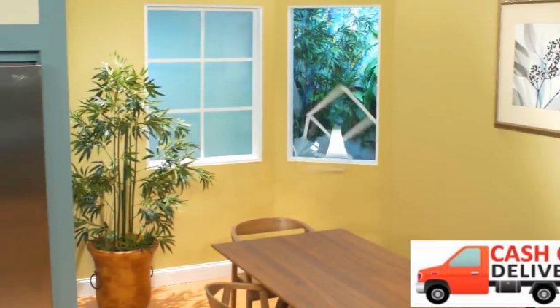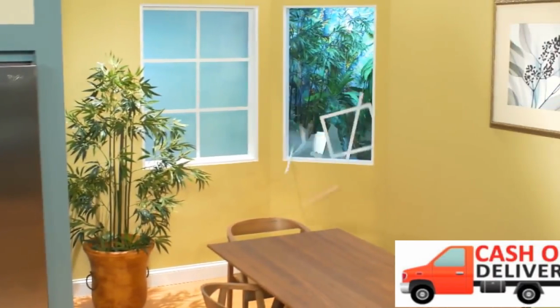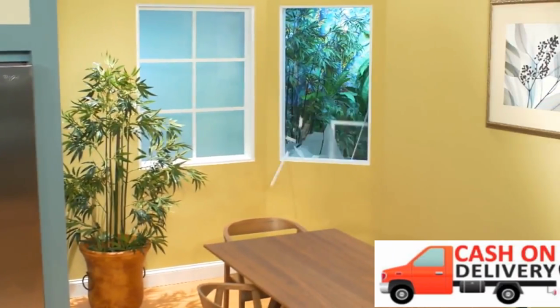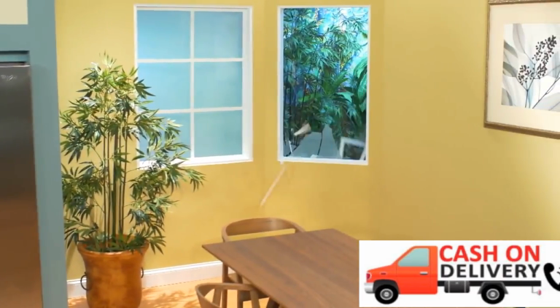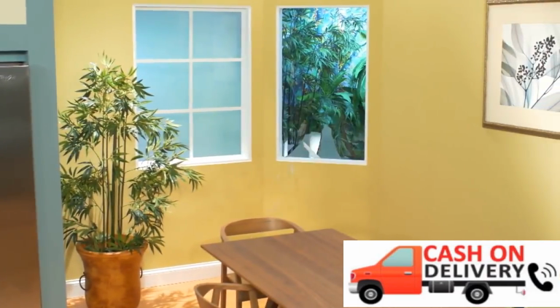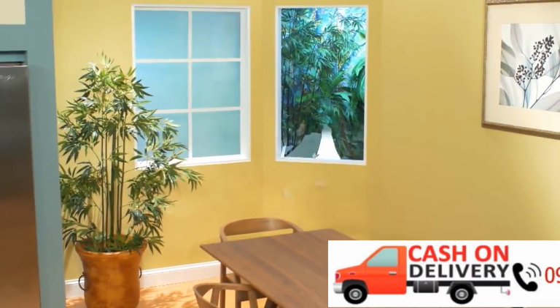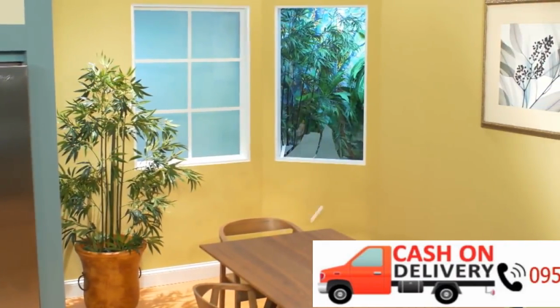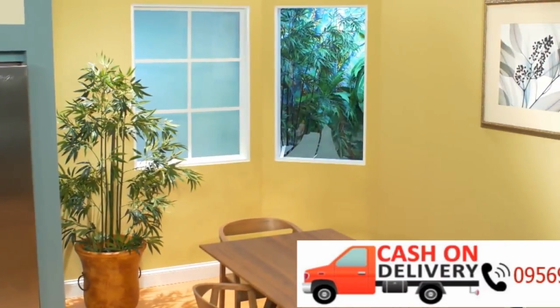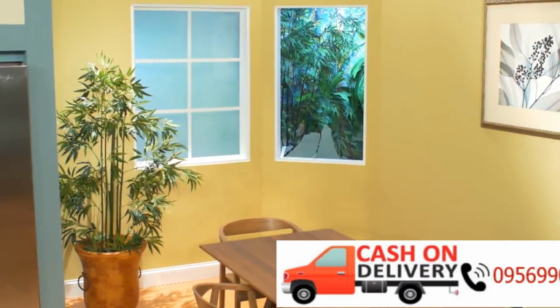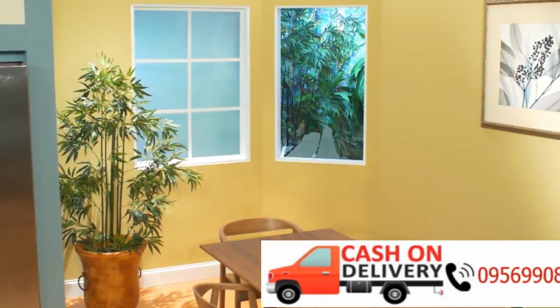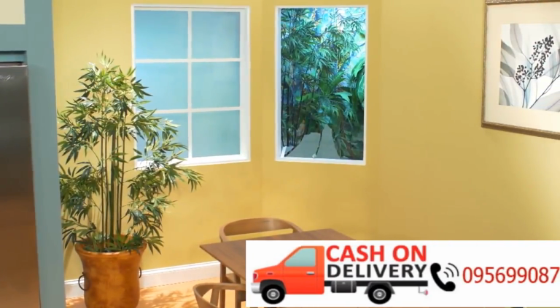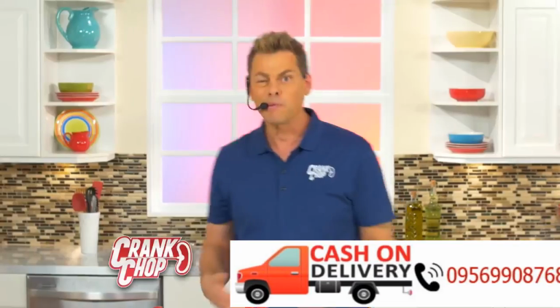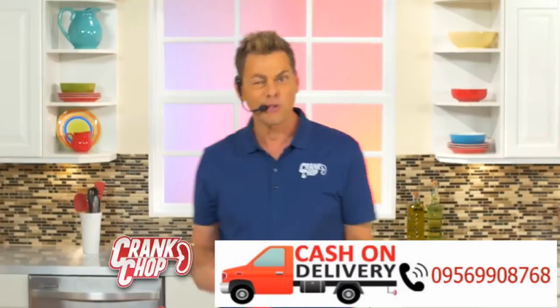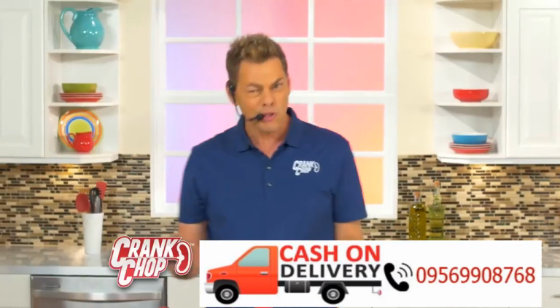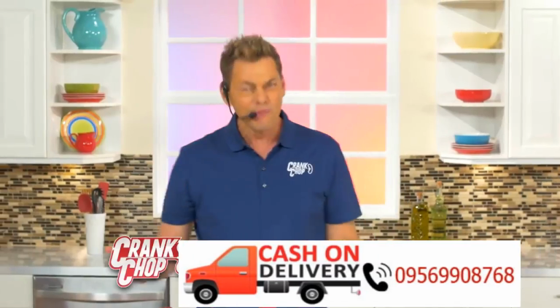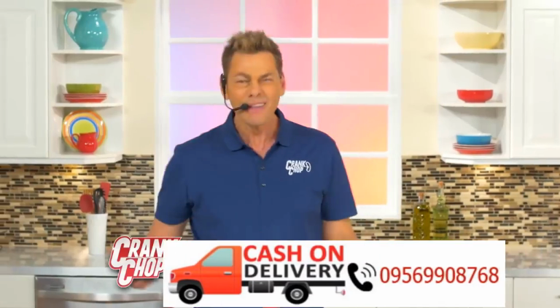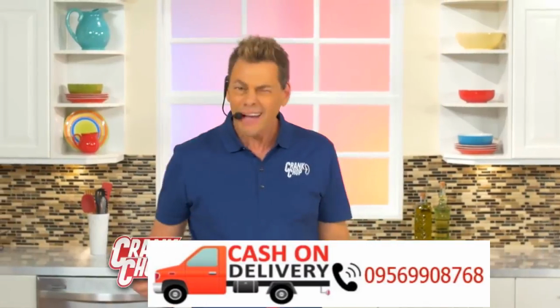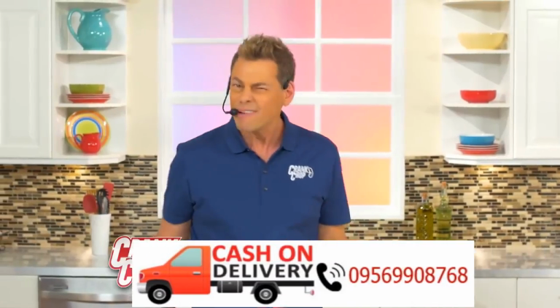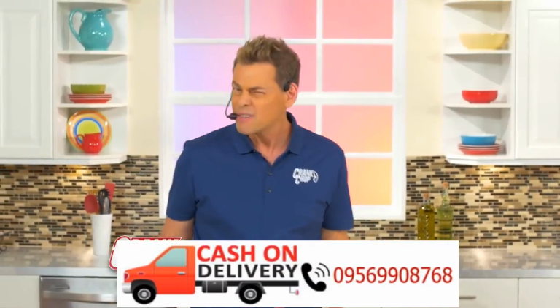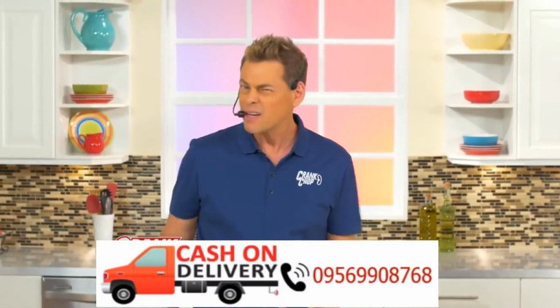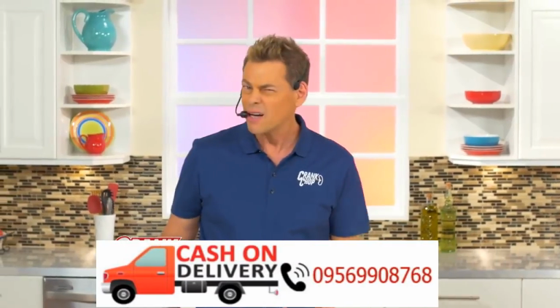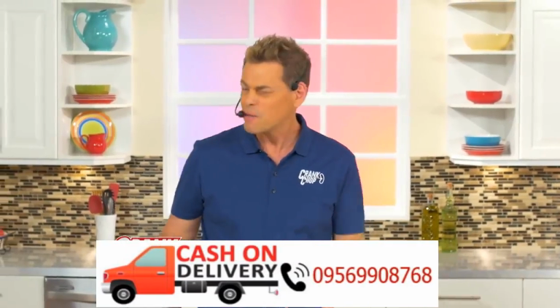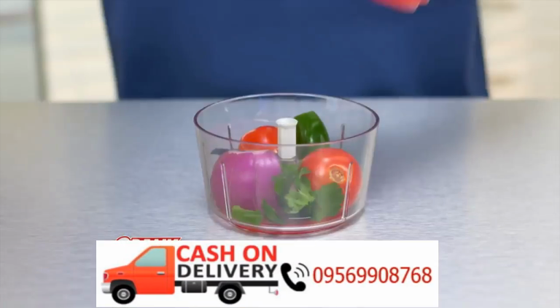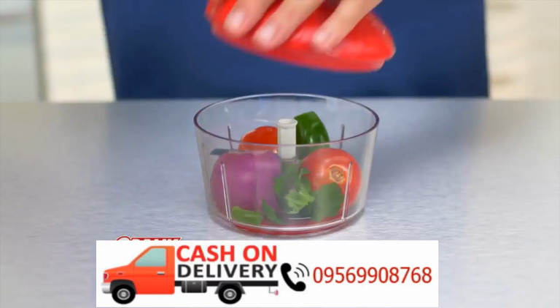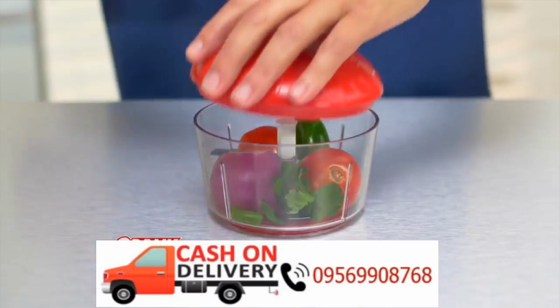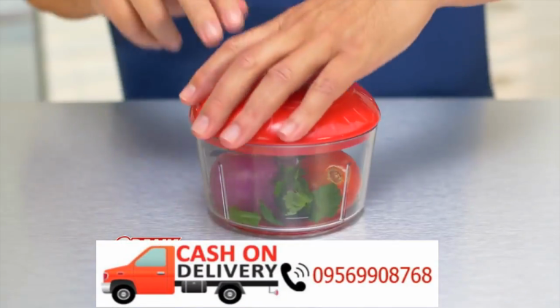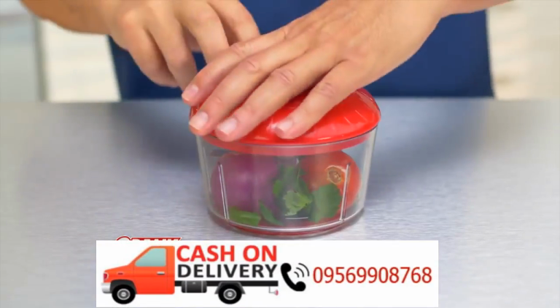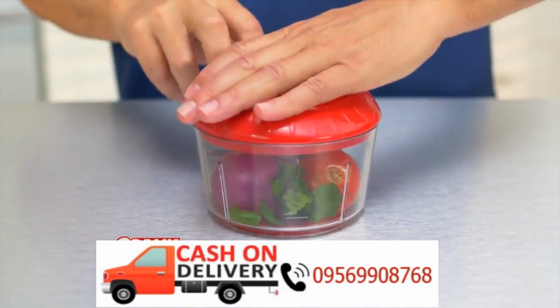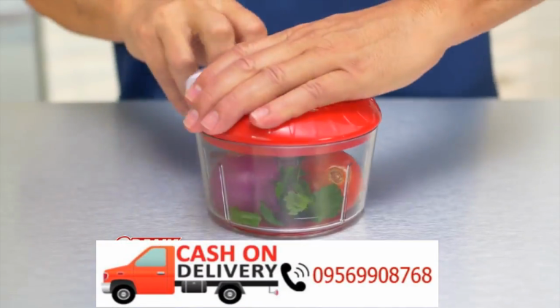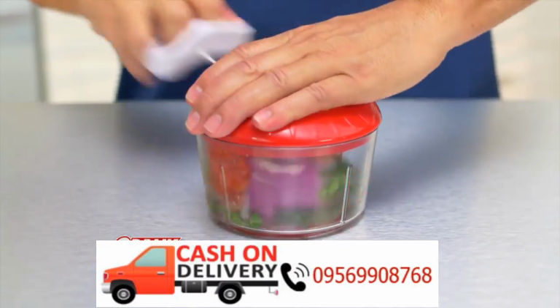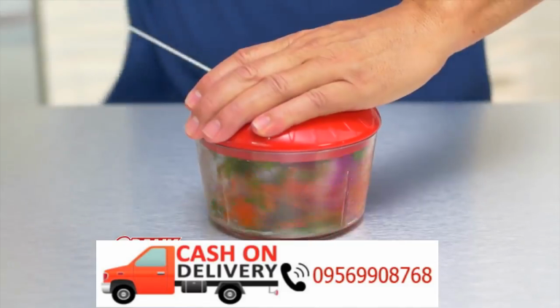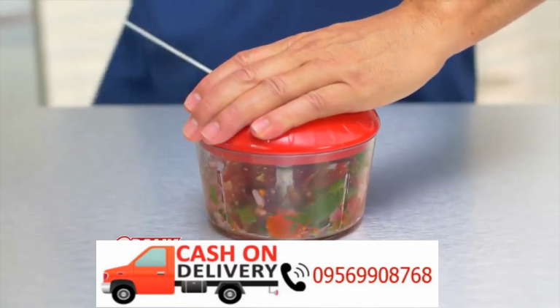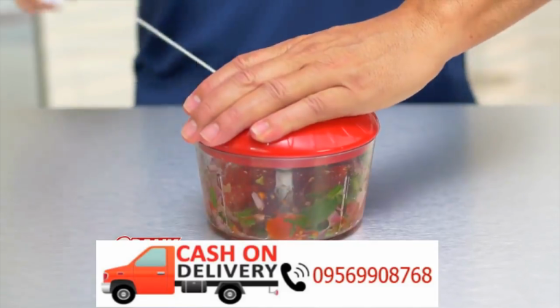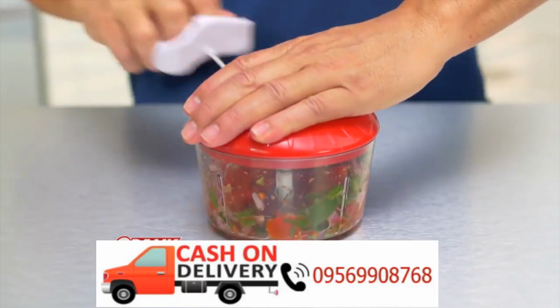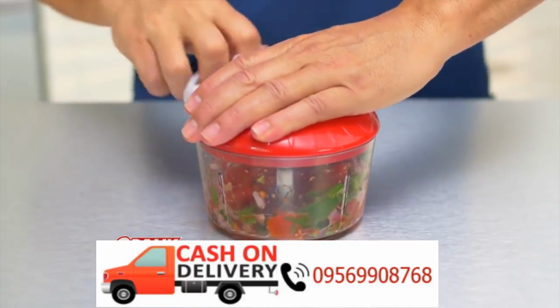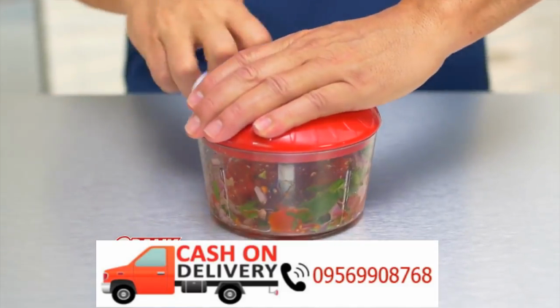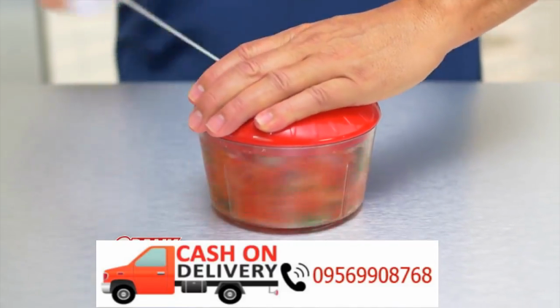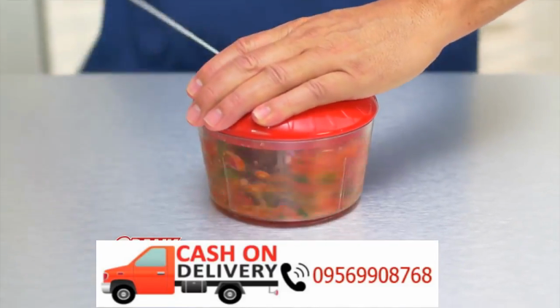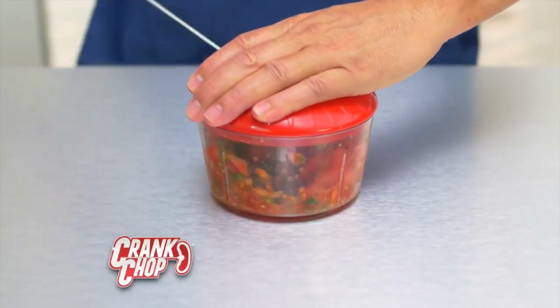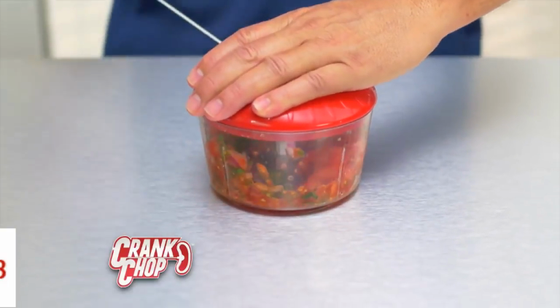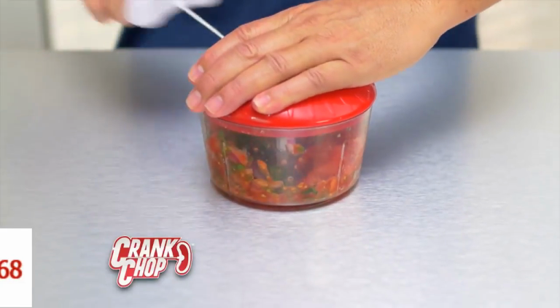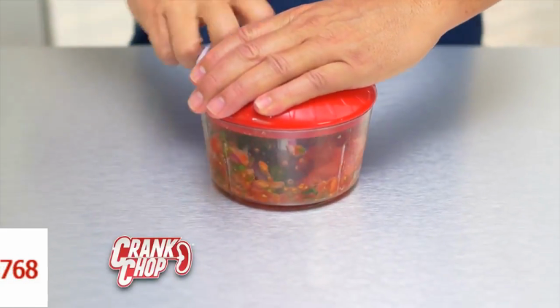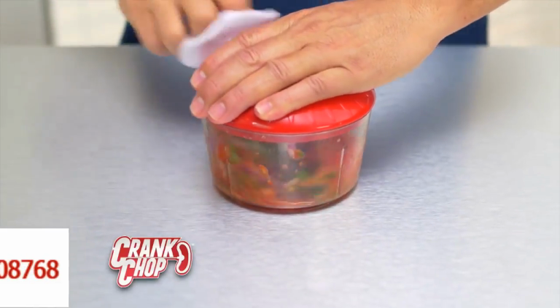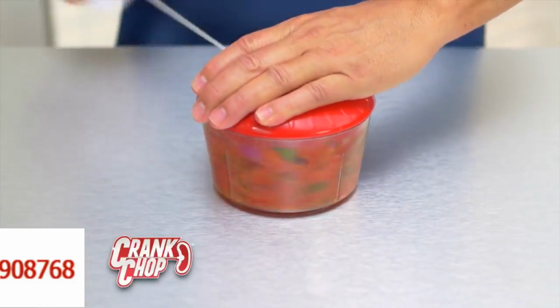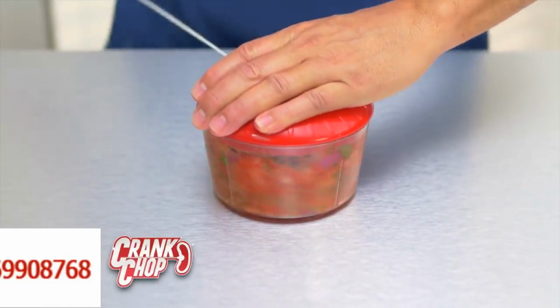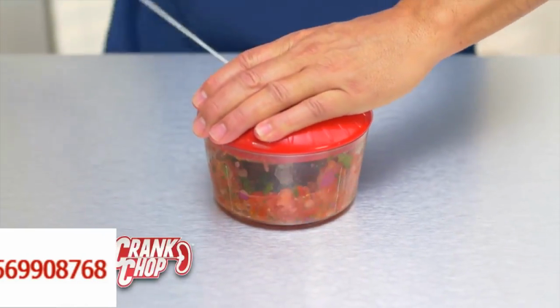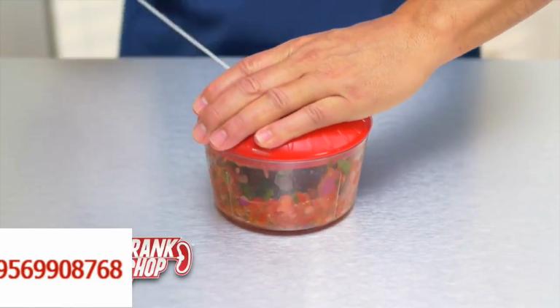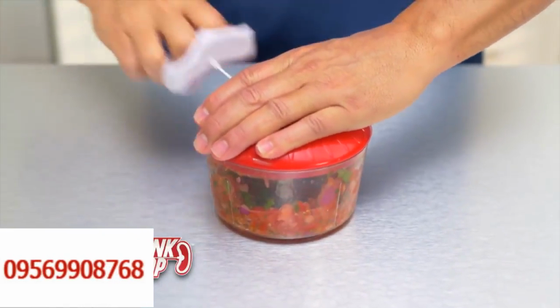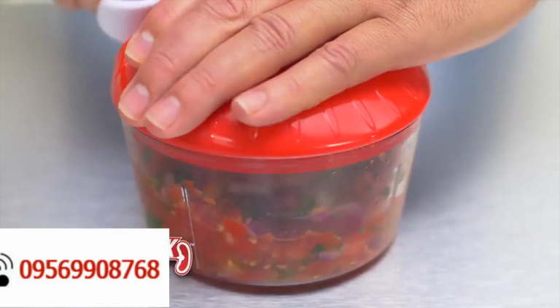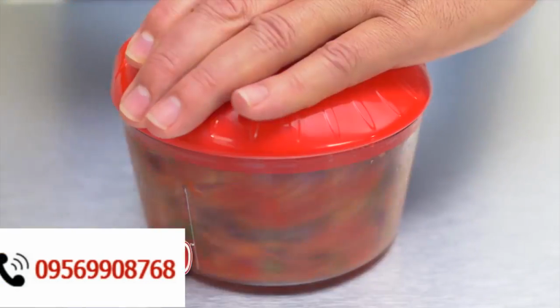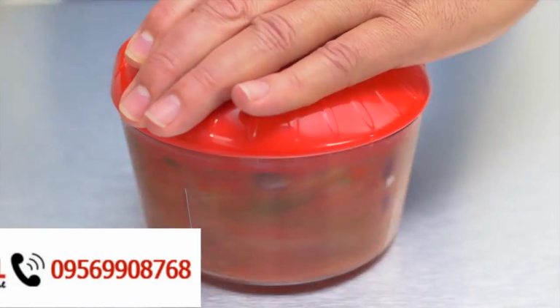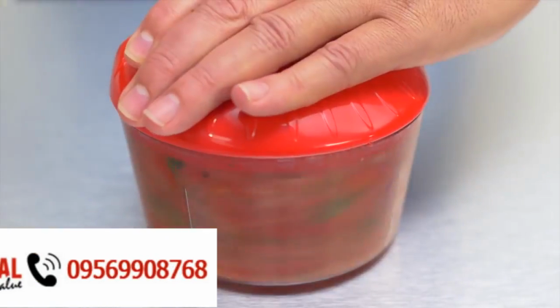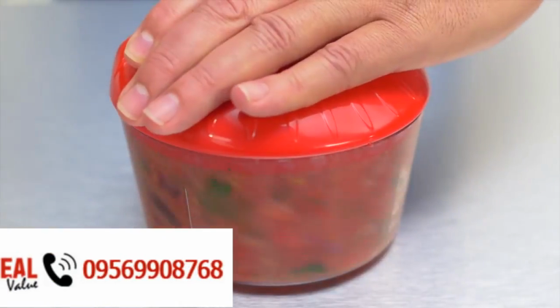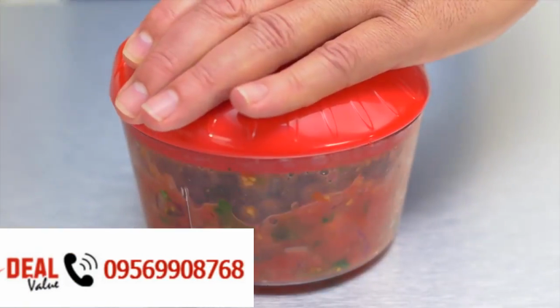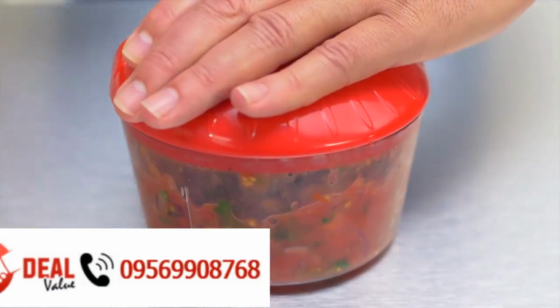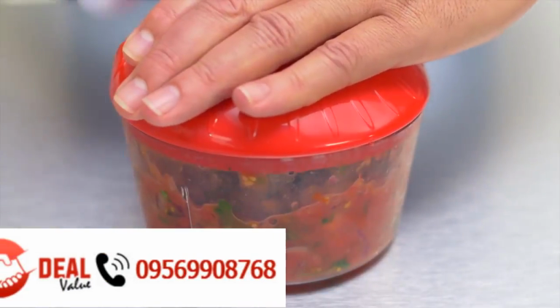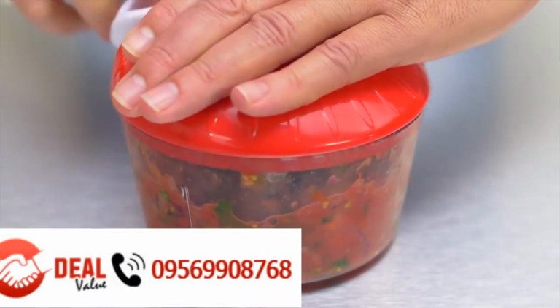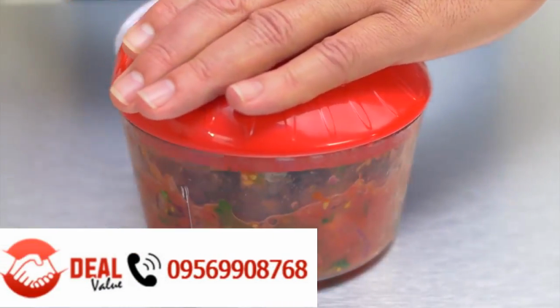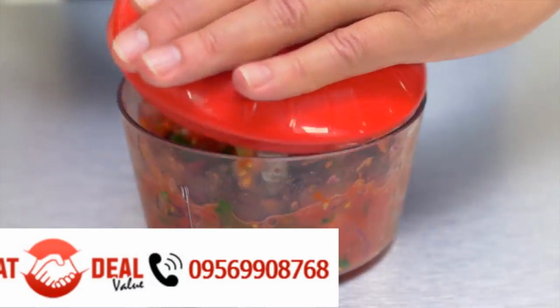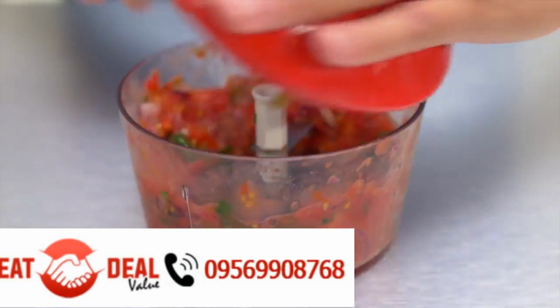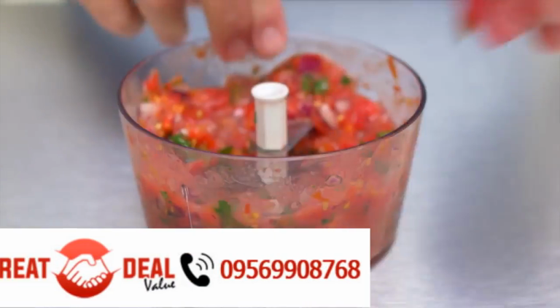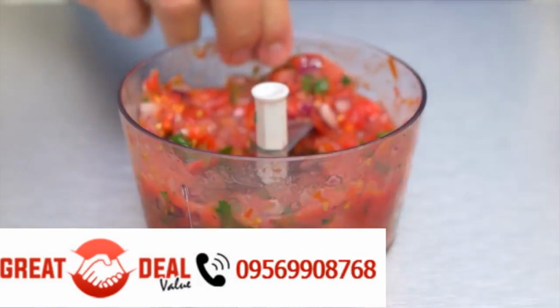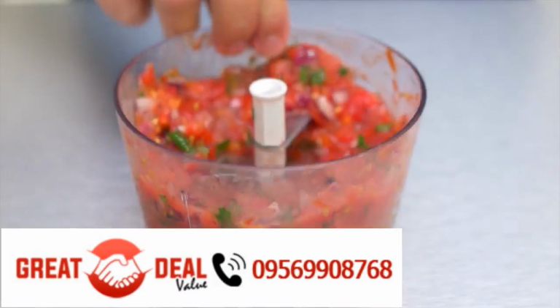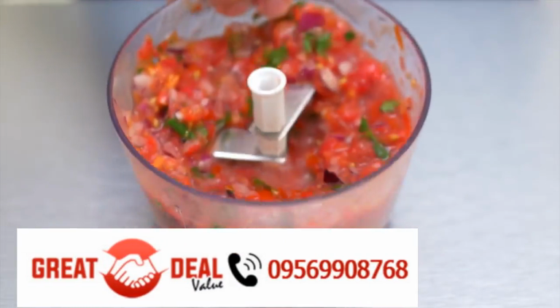You want salsa? But do you really have the time? For tomatoes, onion, cilantro — a few cranks and you'll have the best homemade salsa.